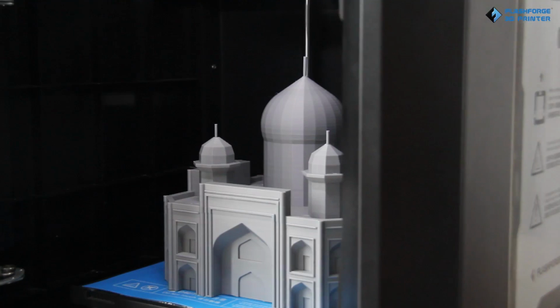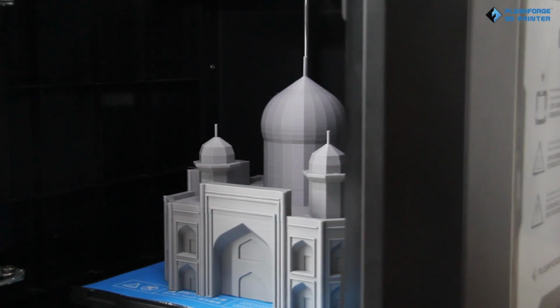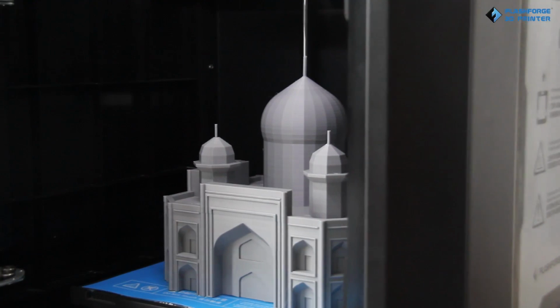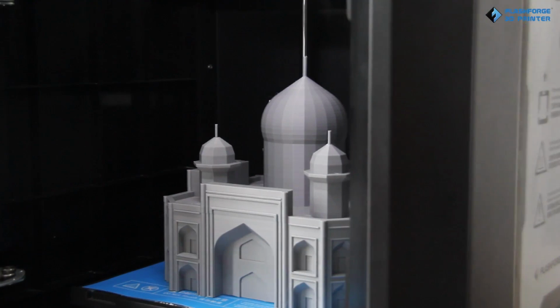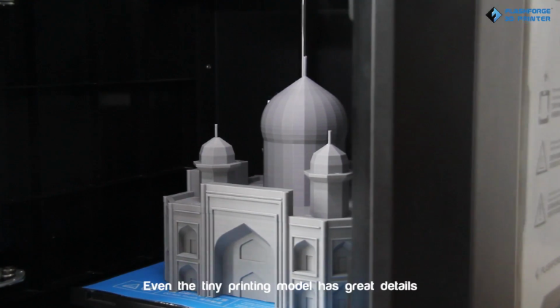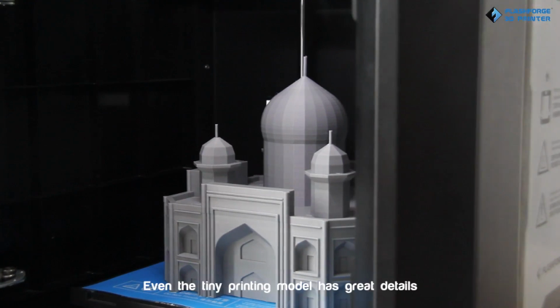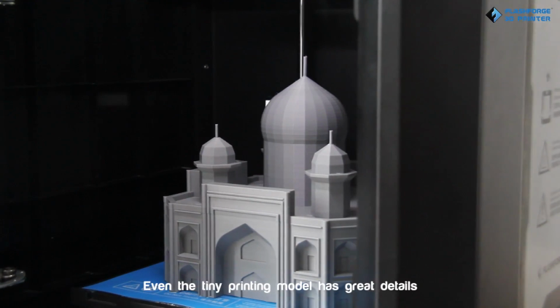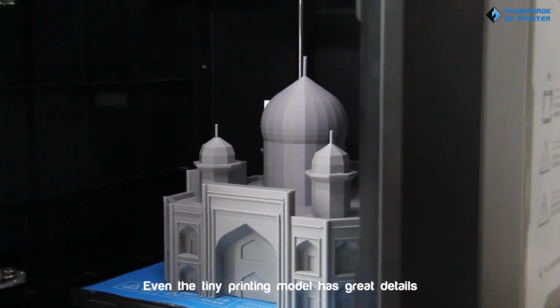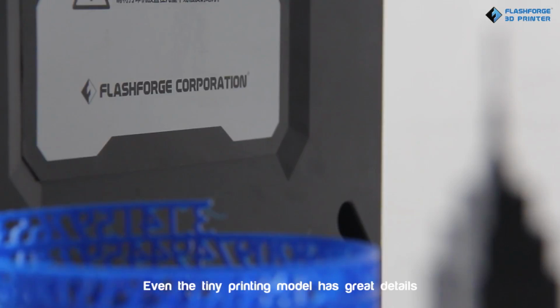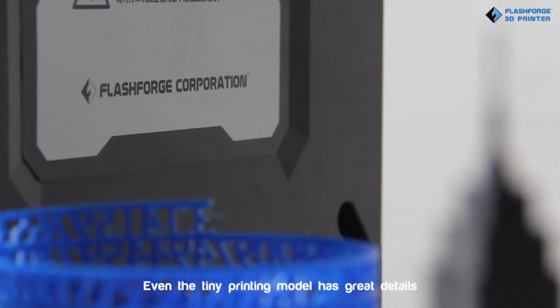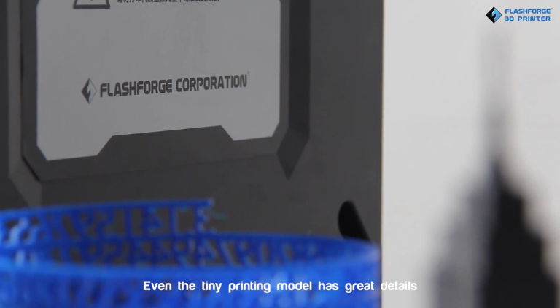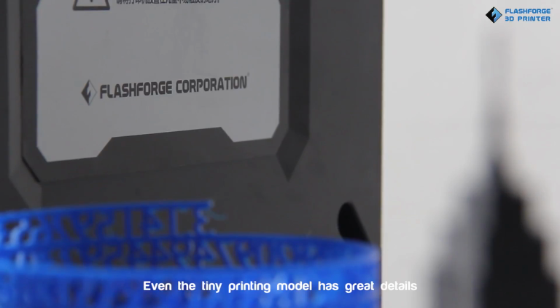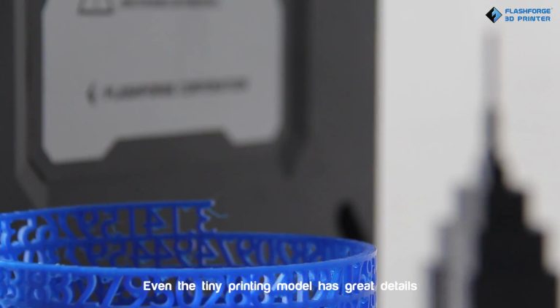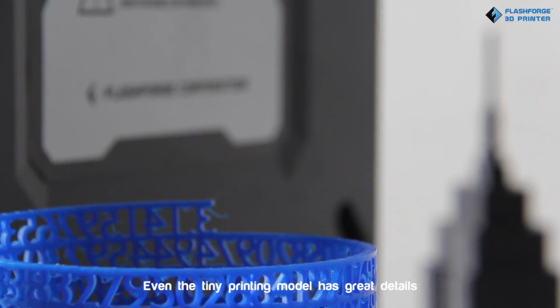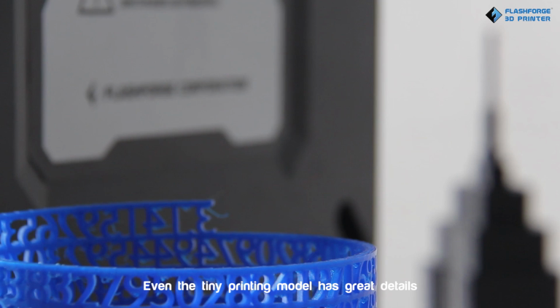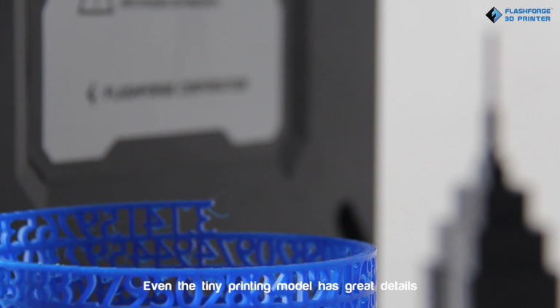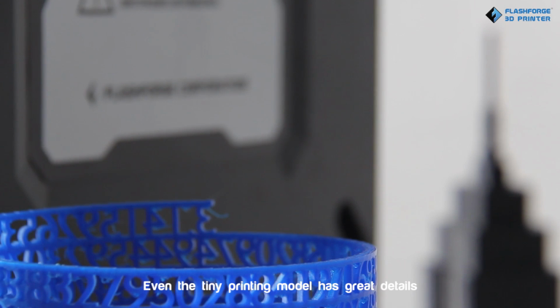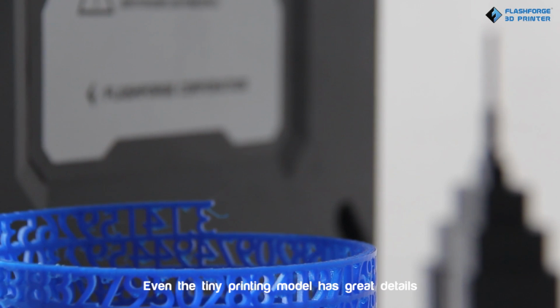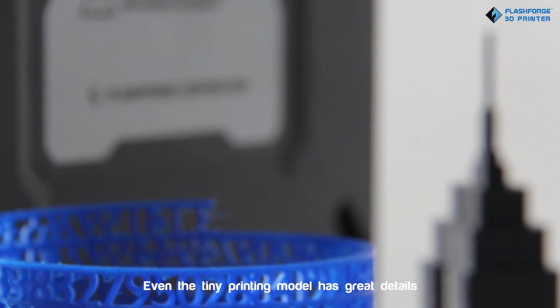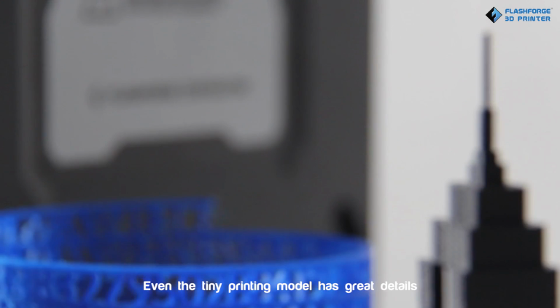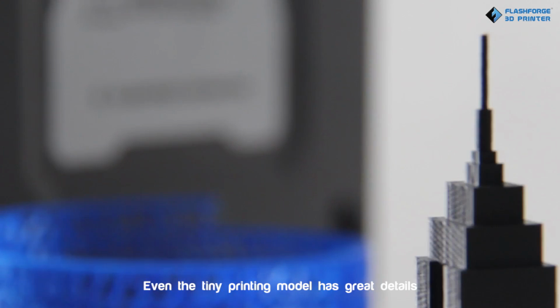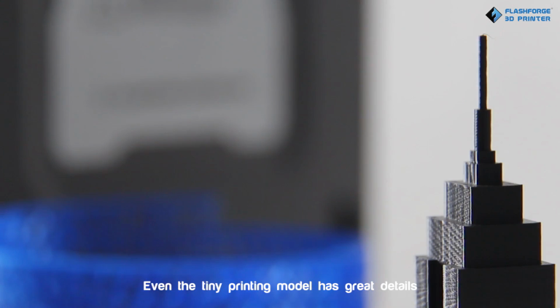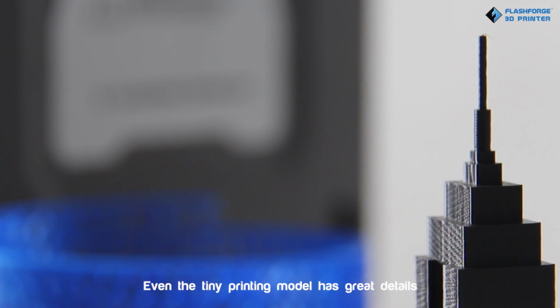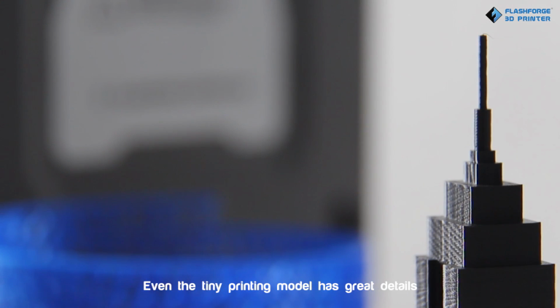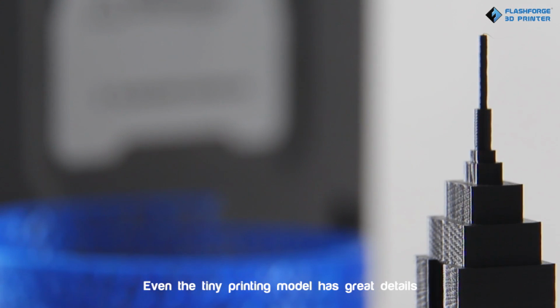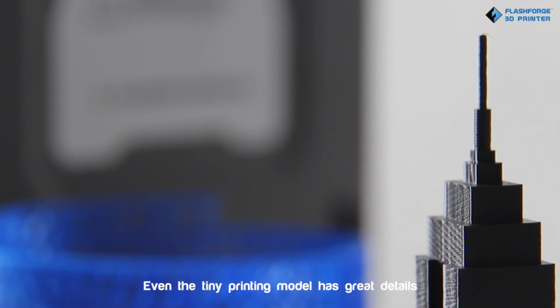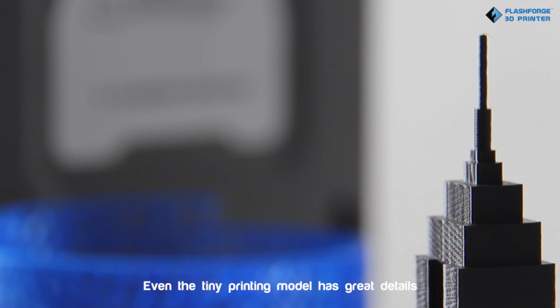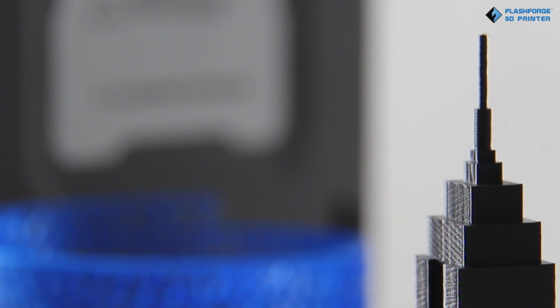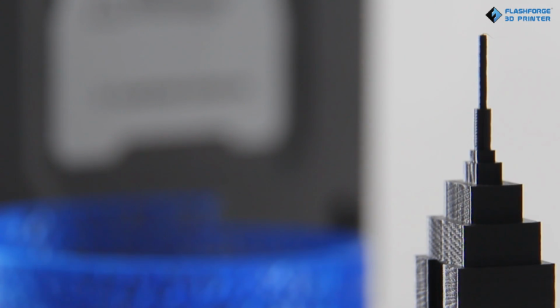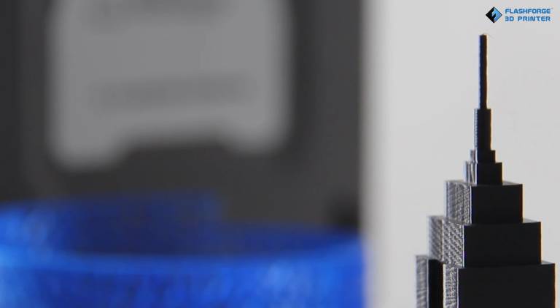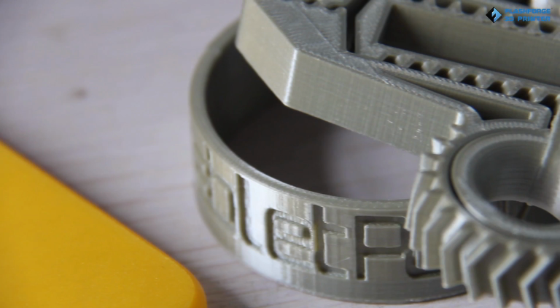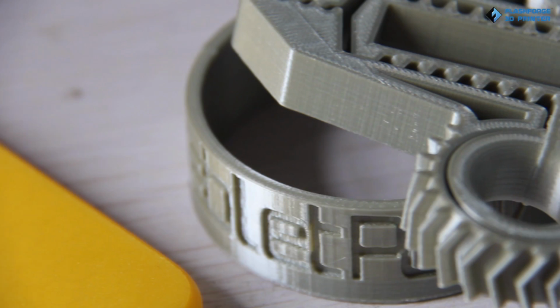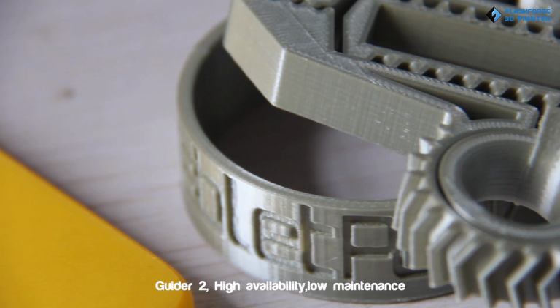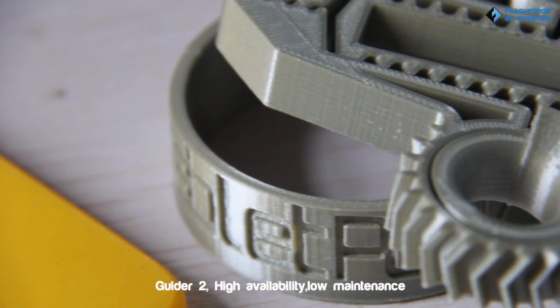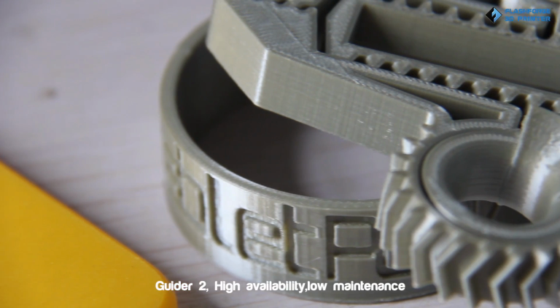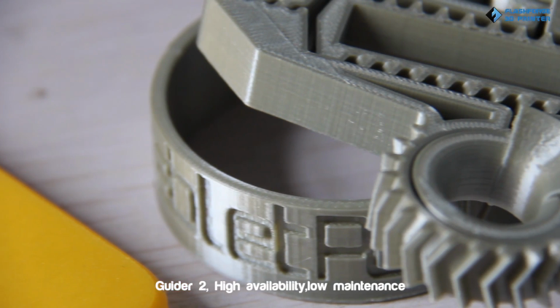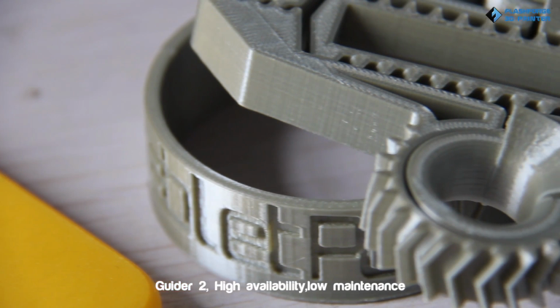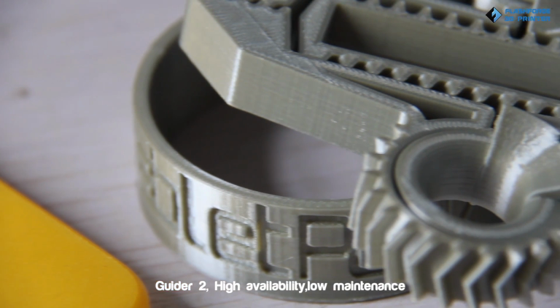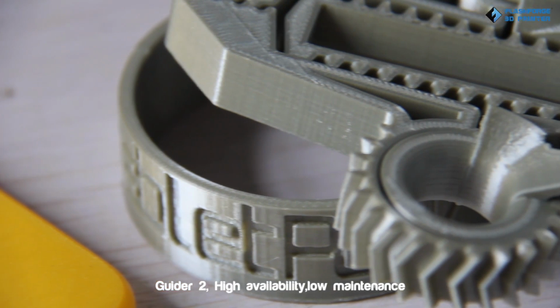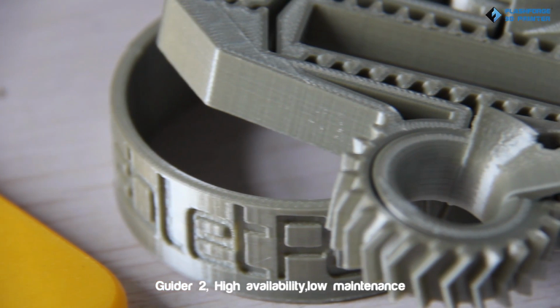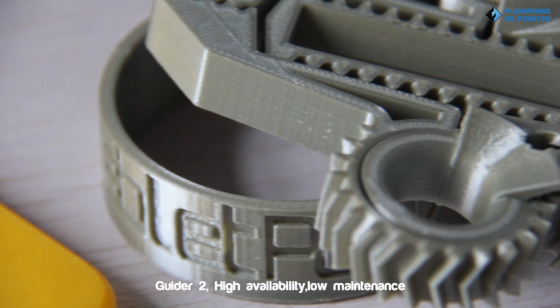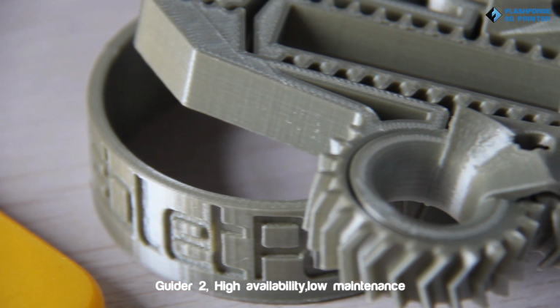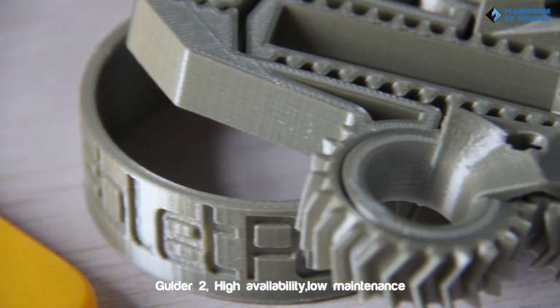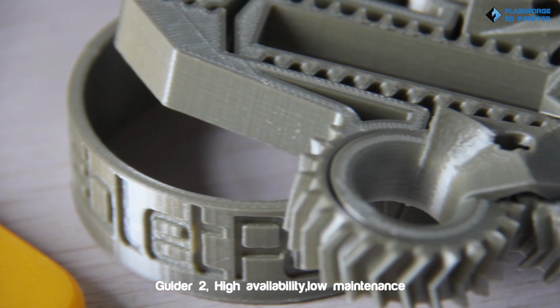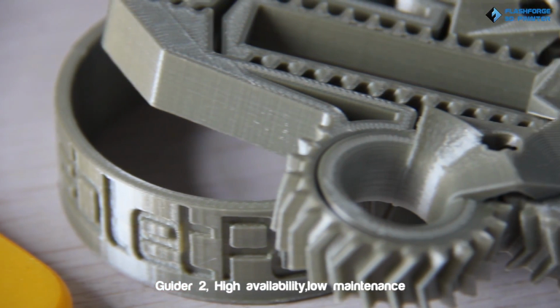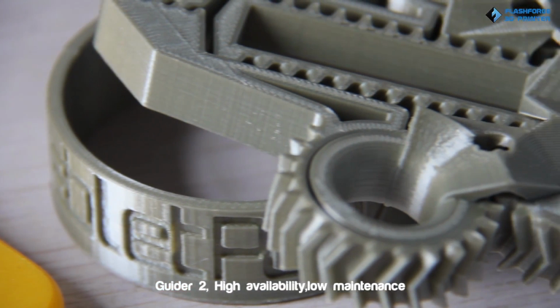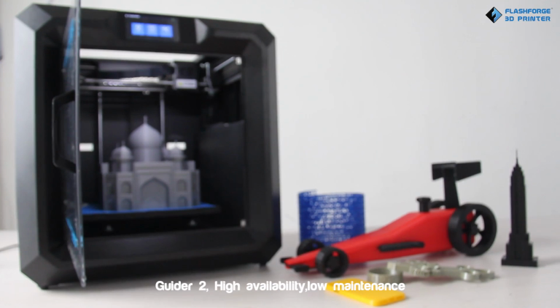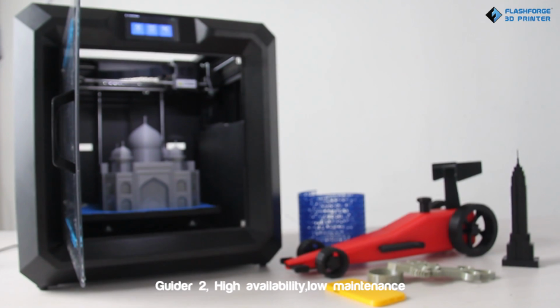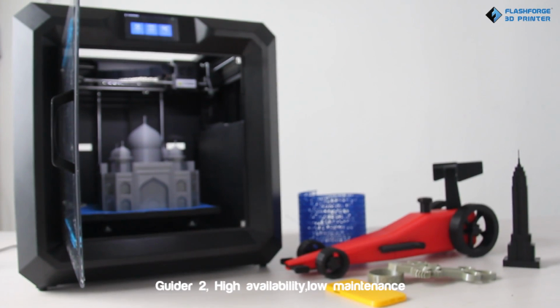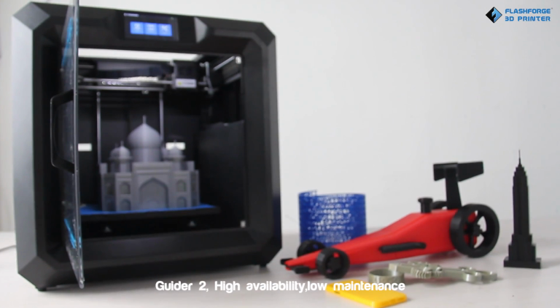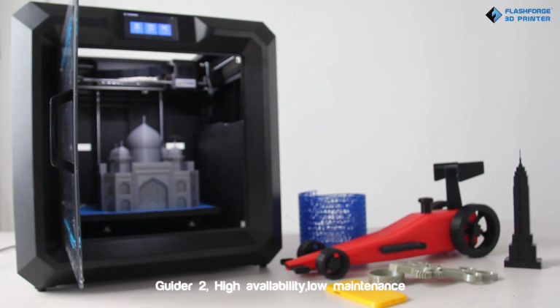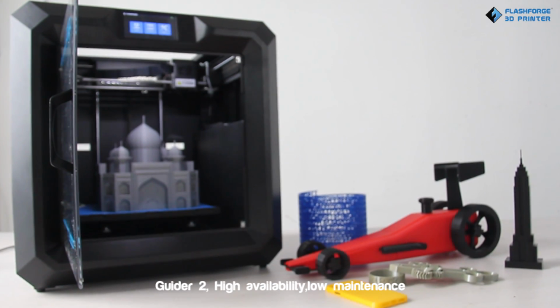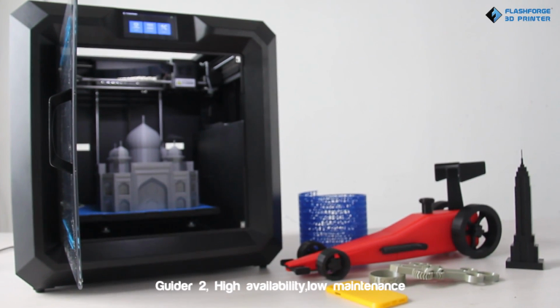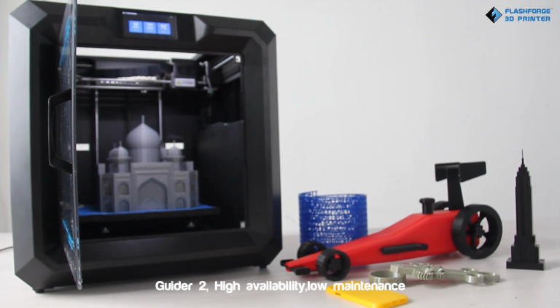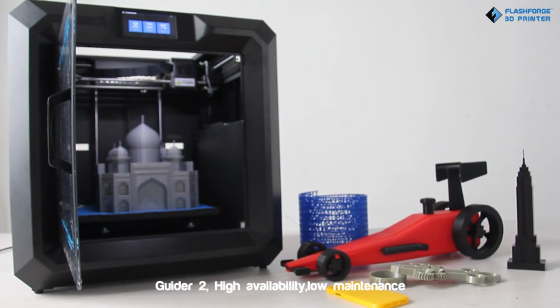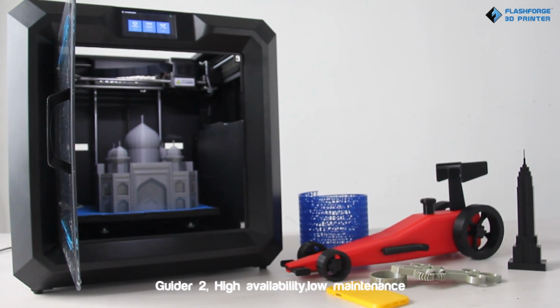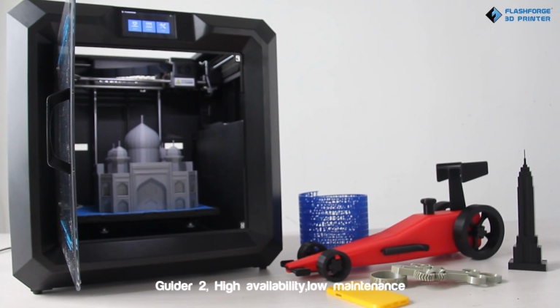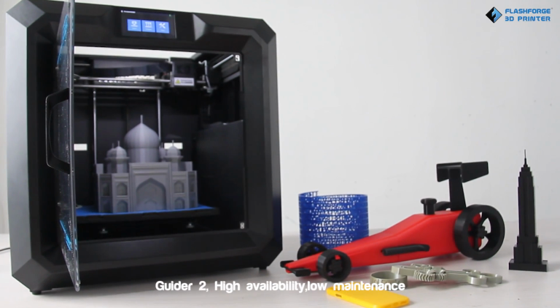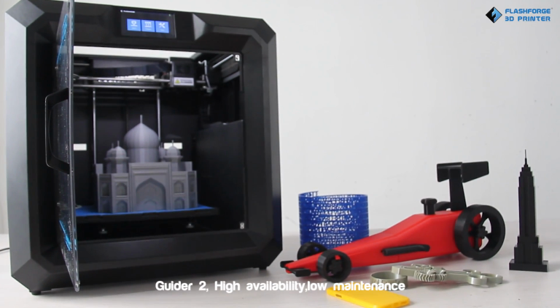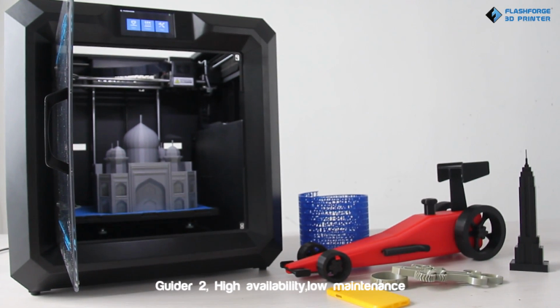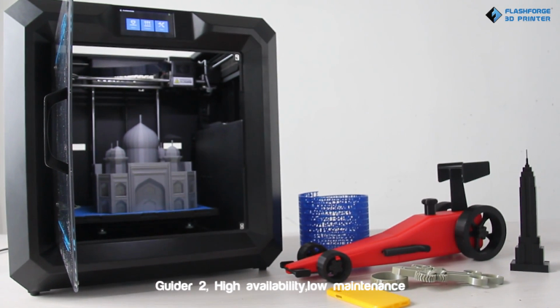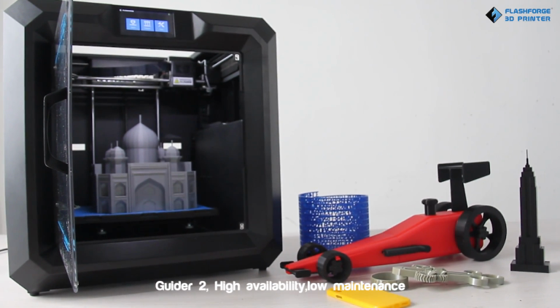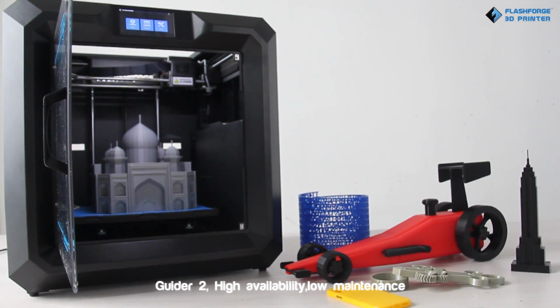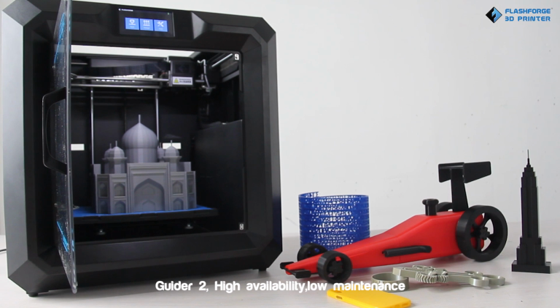Even tiny printing models have great details. Guider 2: High availability, low maintenance.